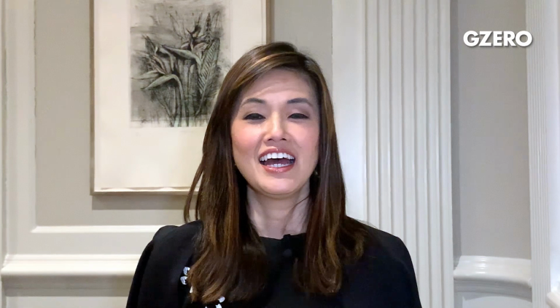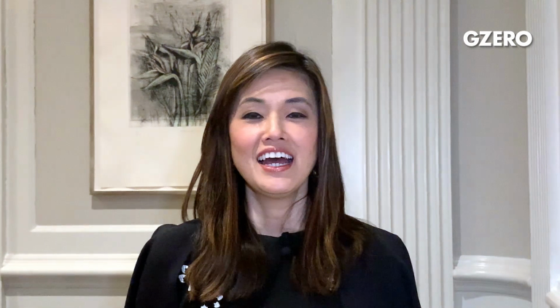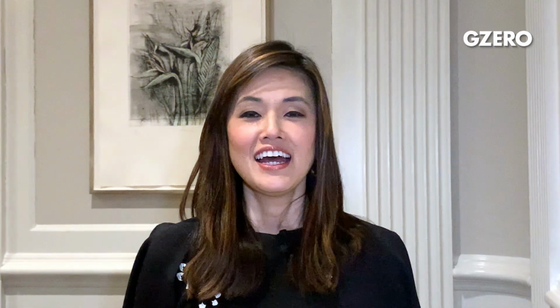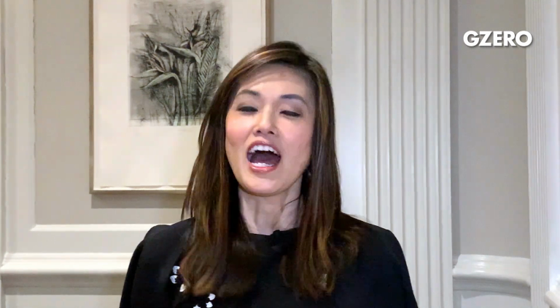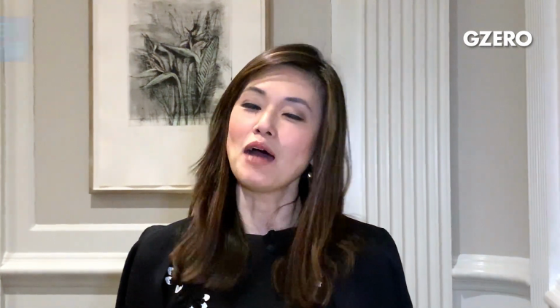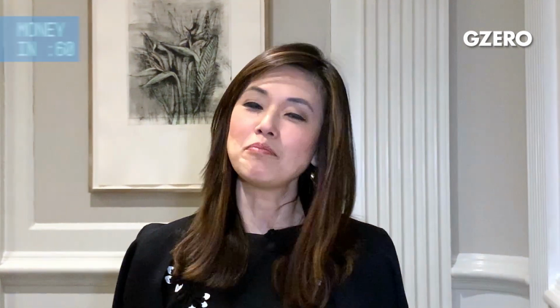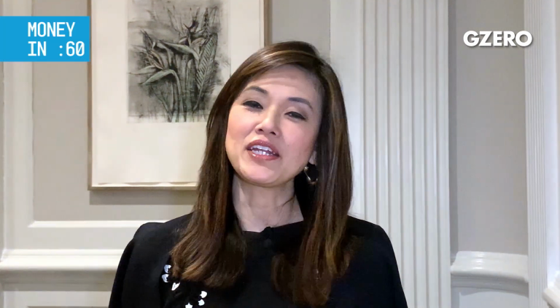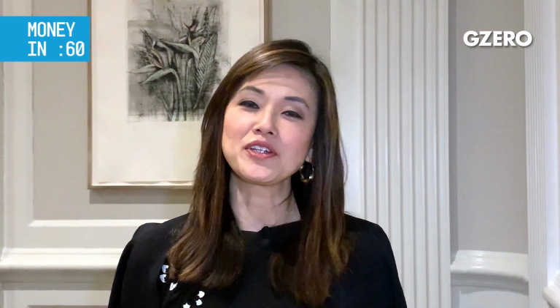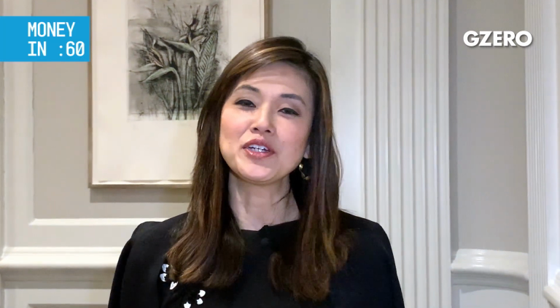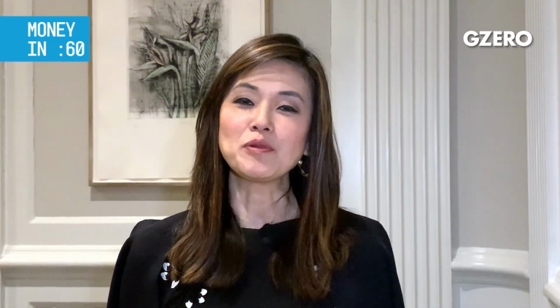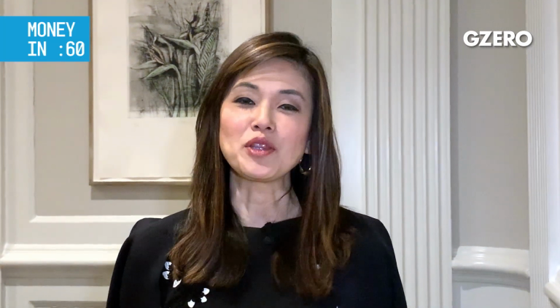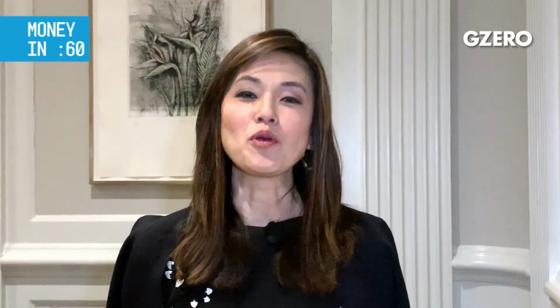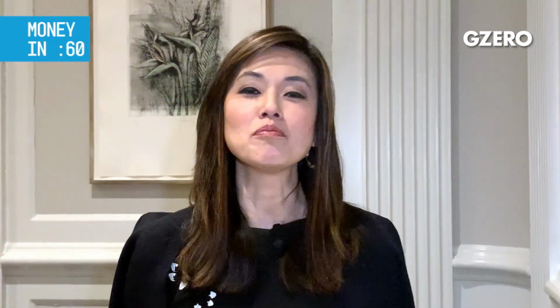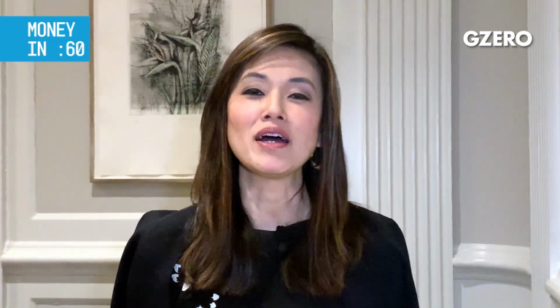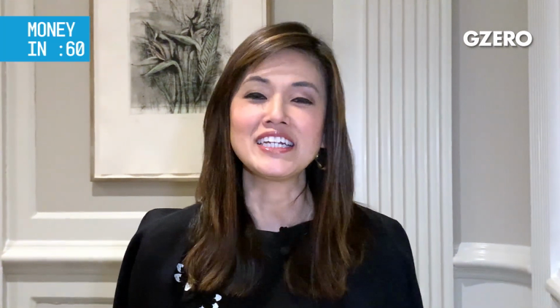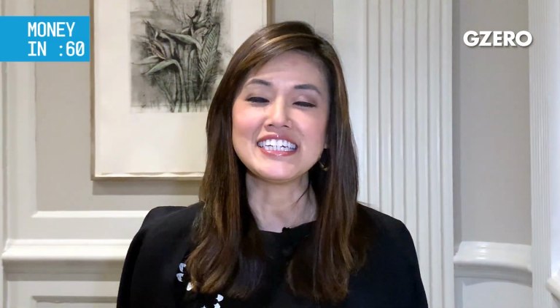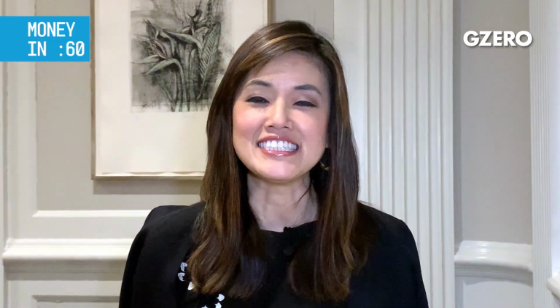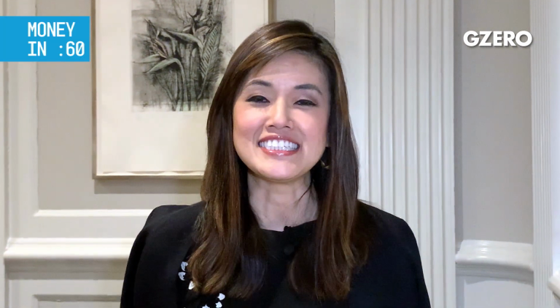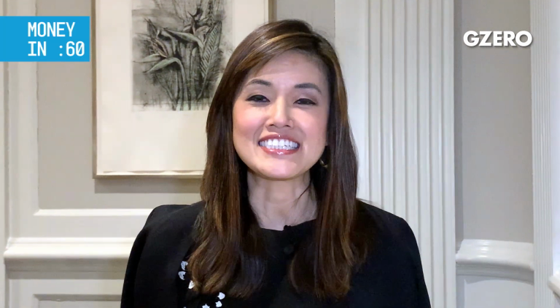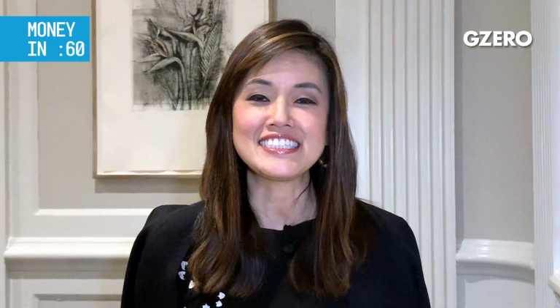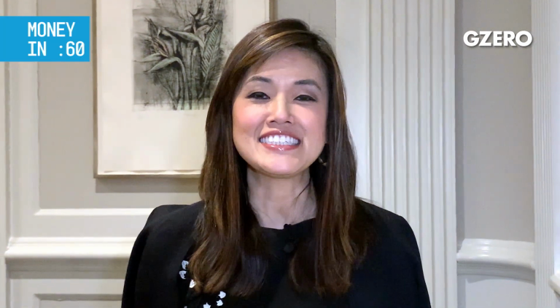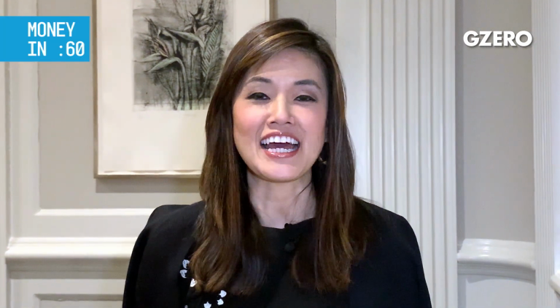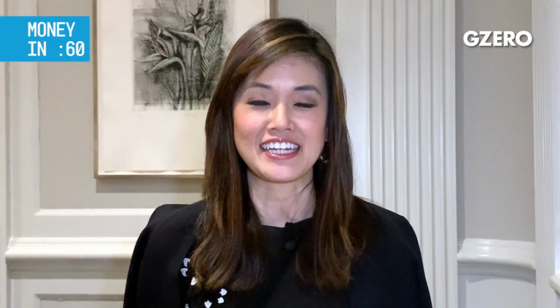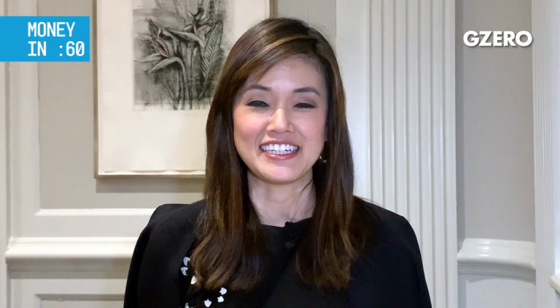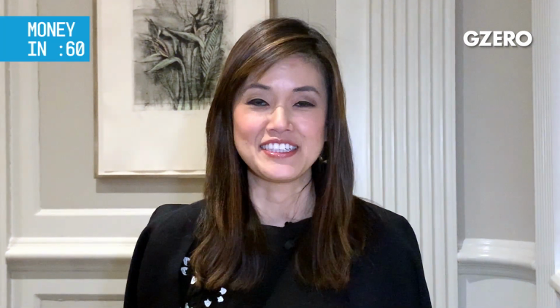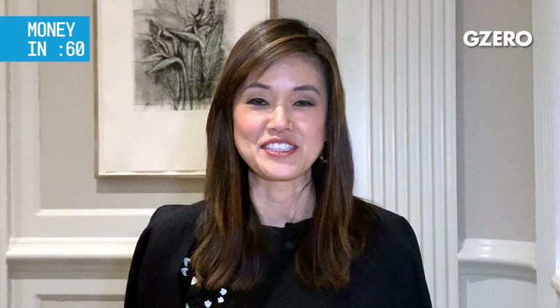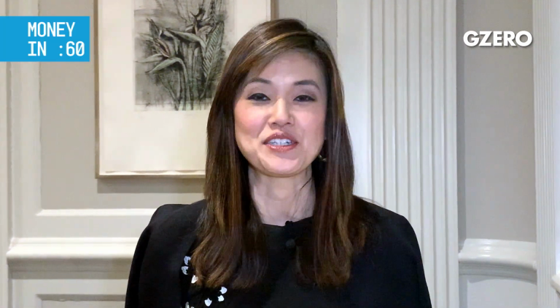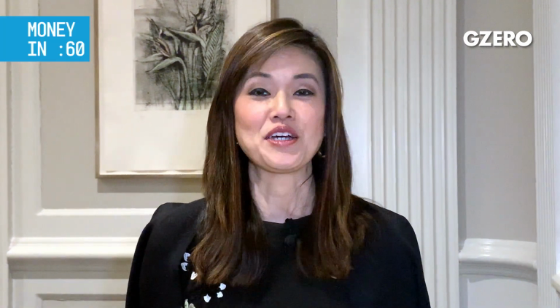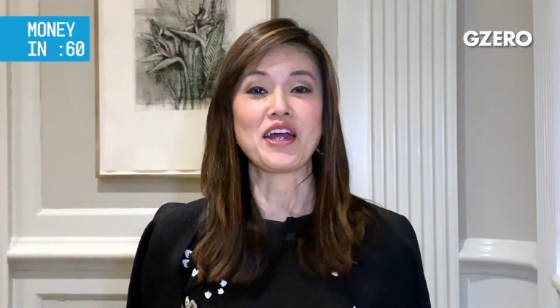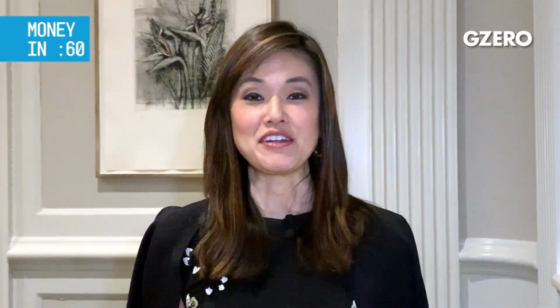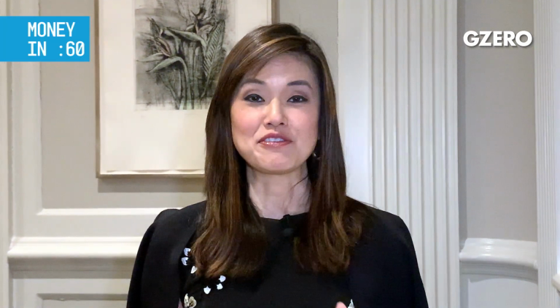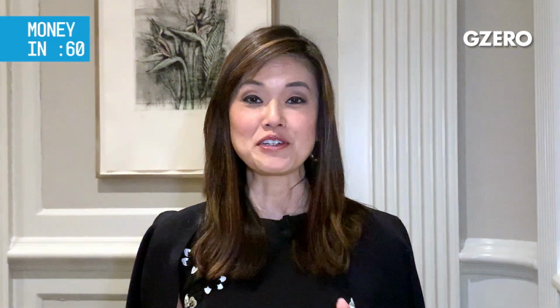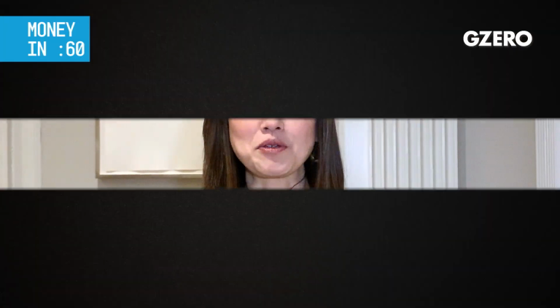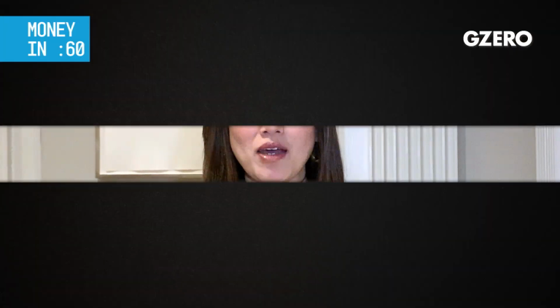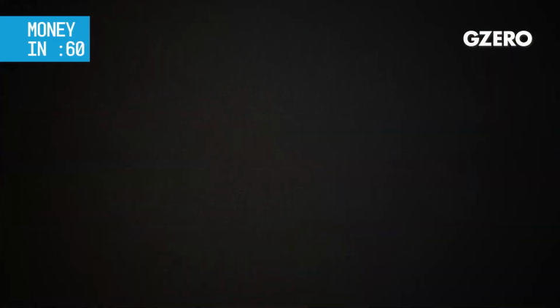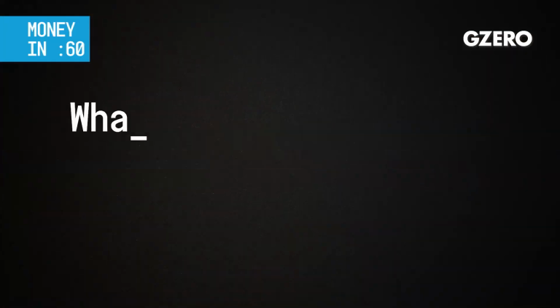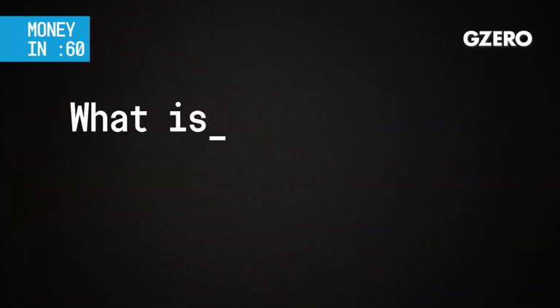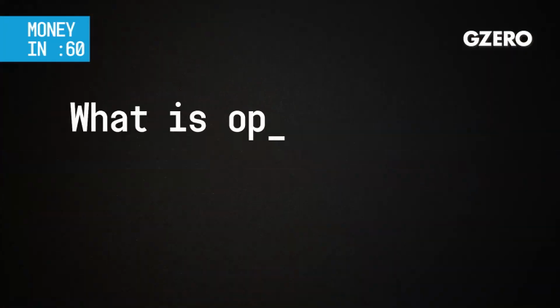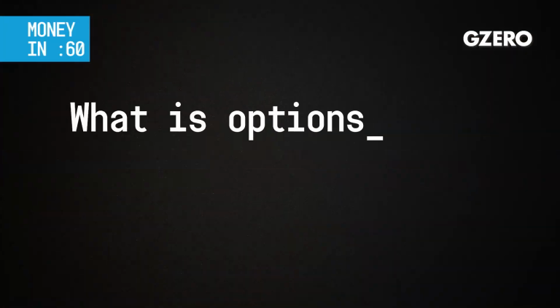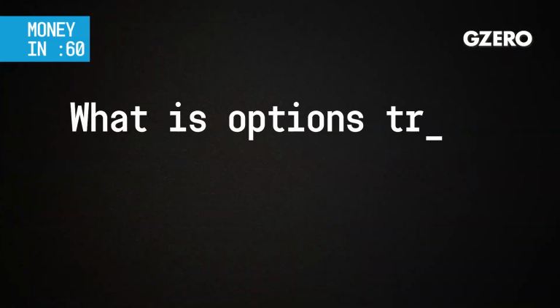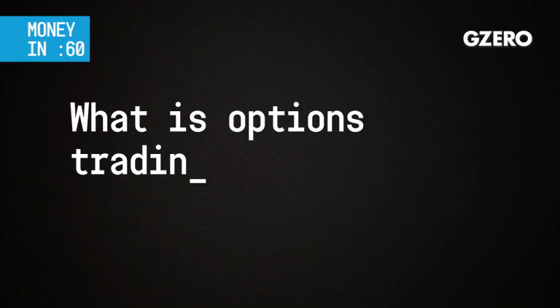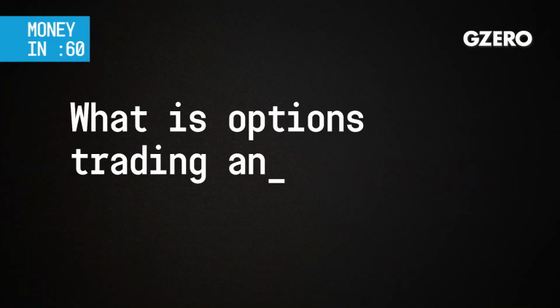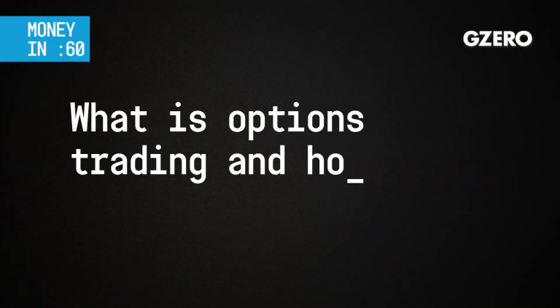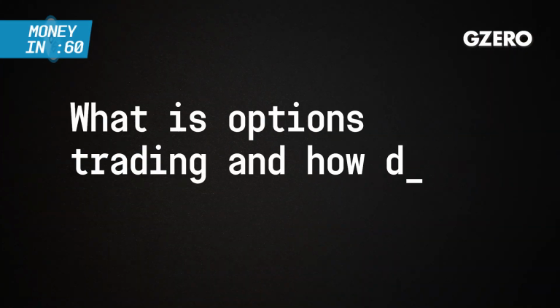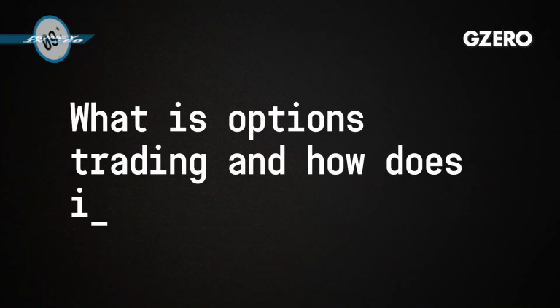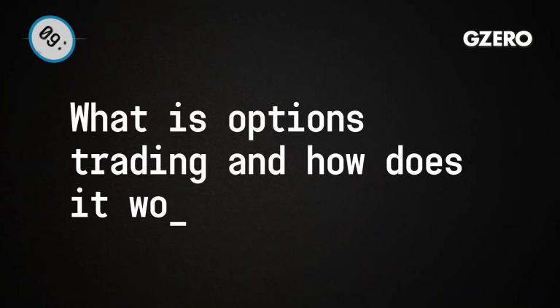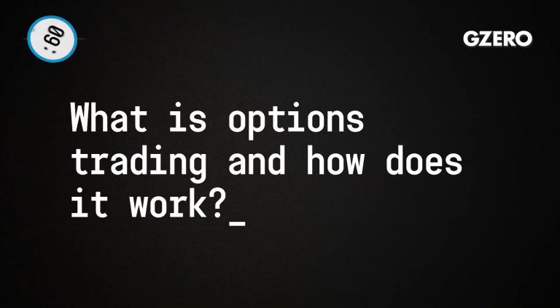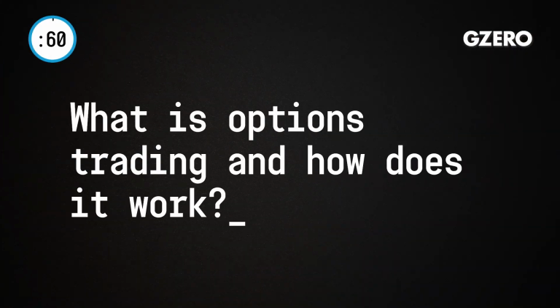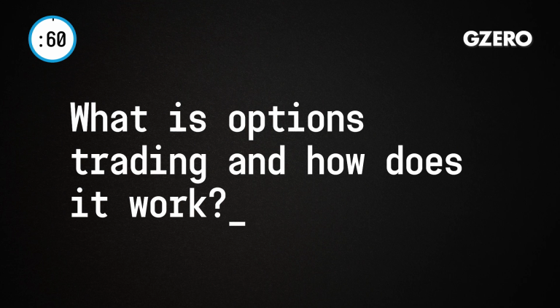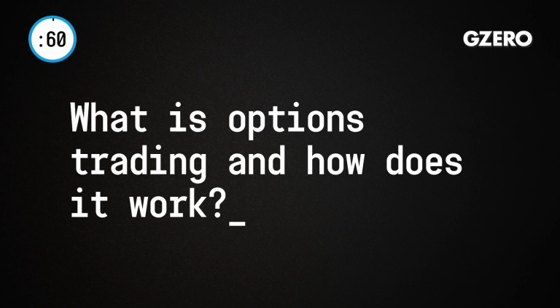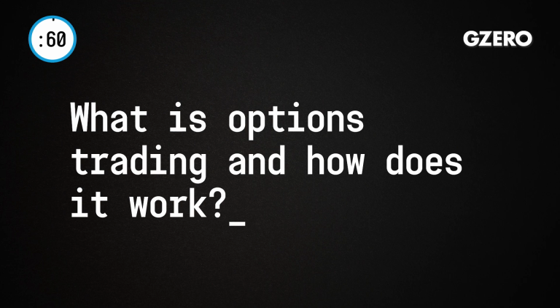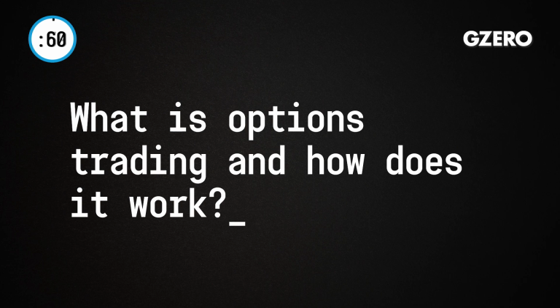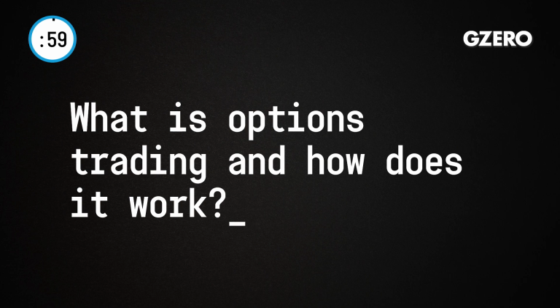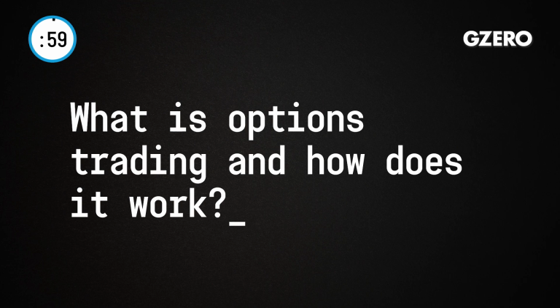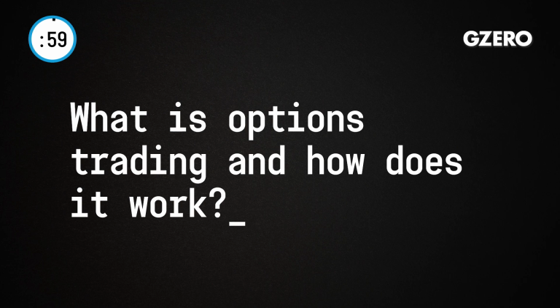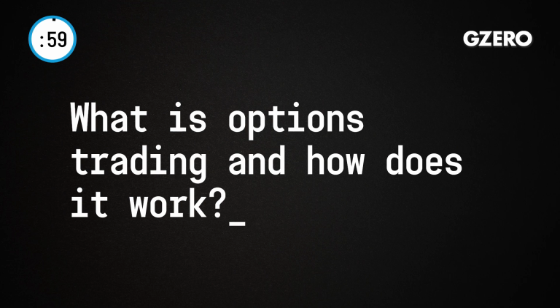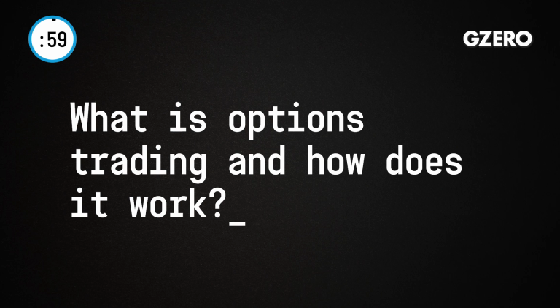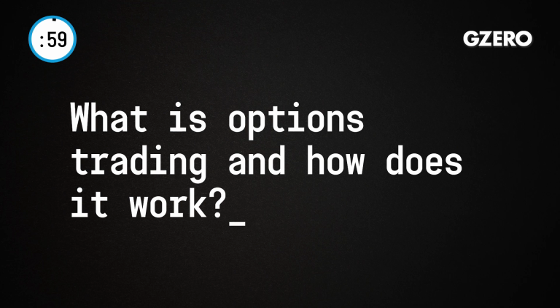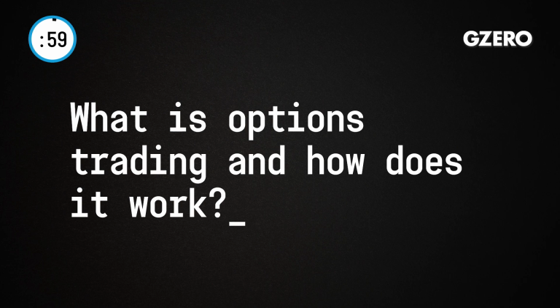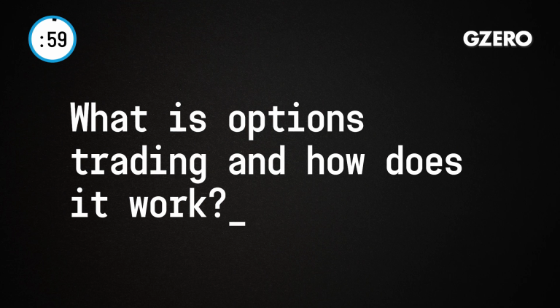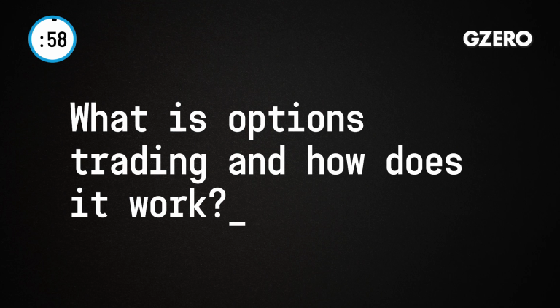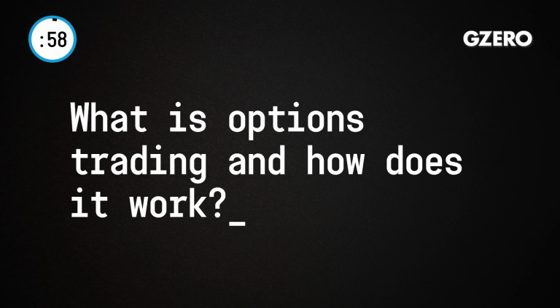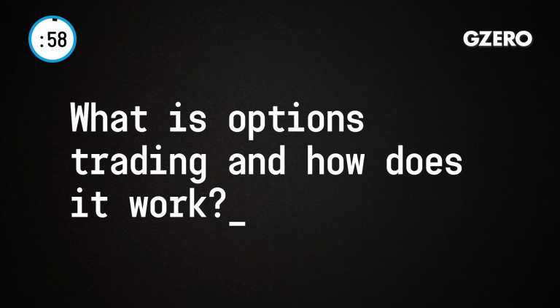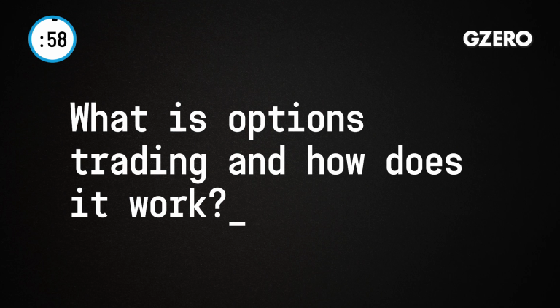I'm Betty Lu with your Money in 60 Seconds. First question: What is options trading and how does it work?